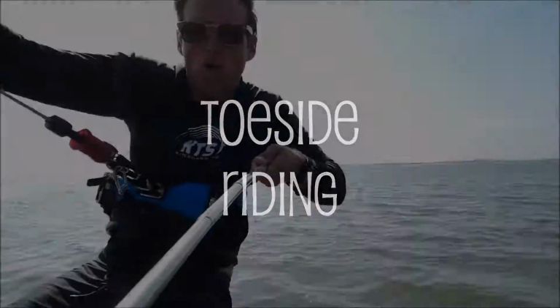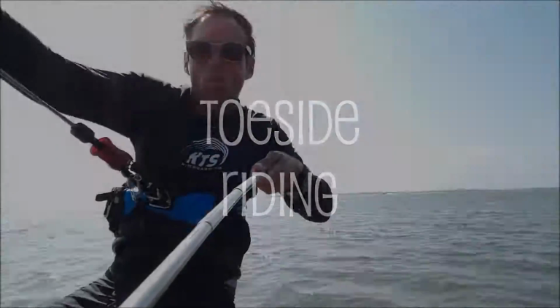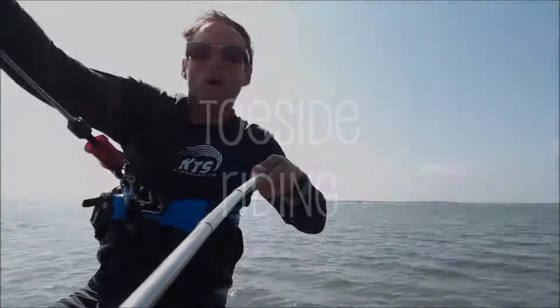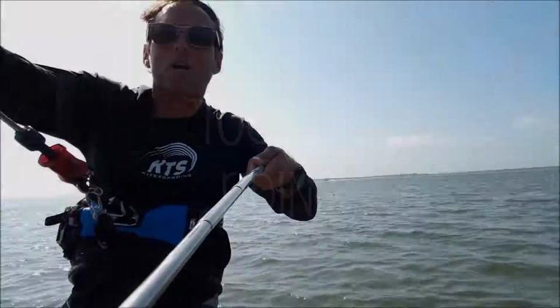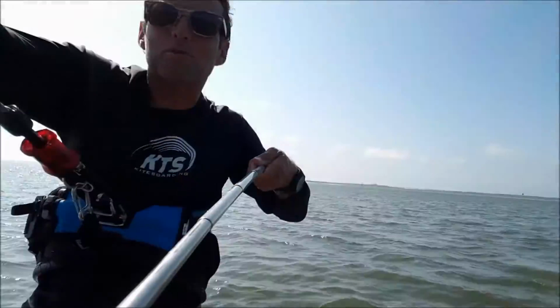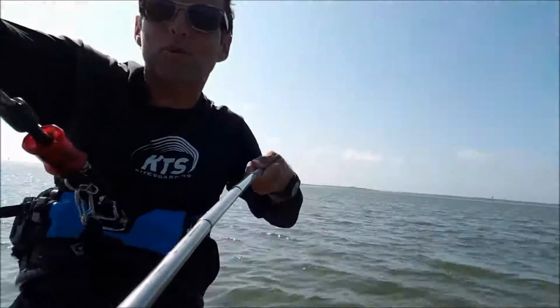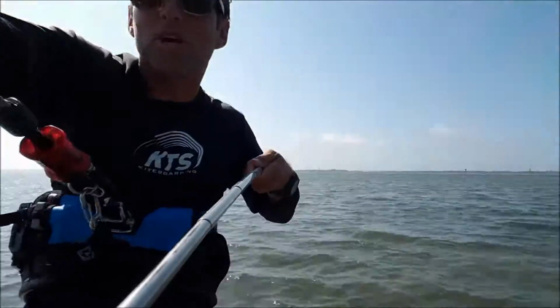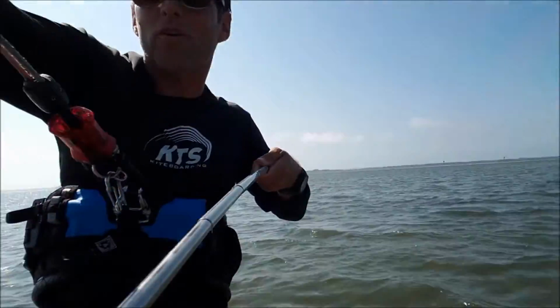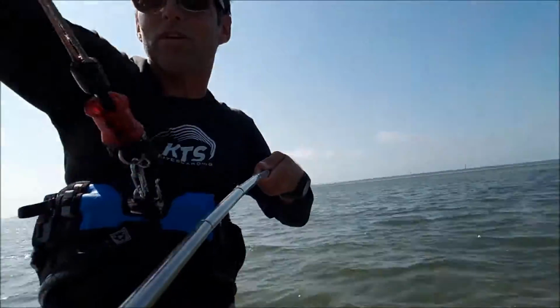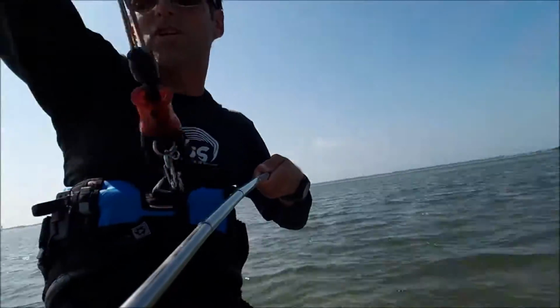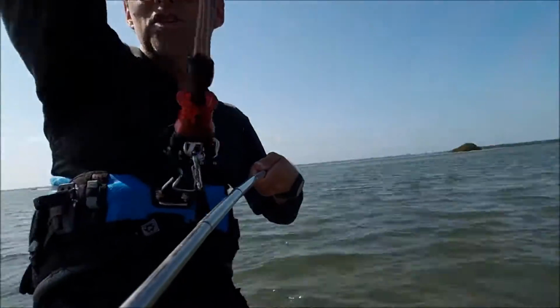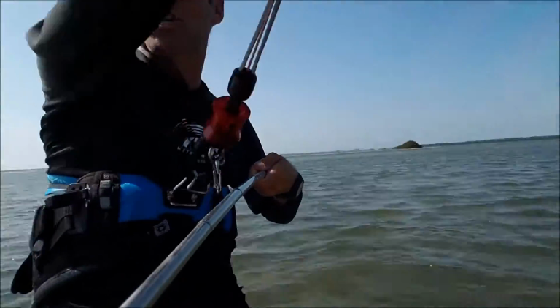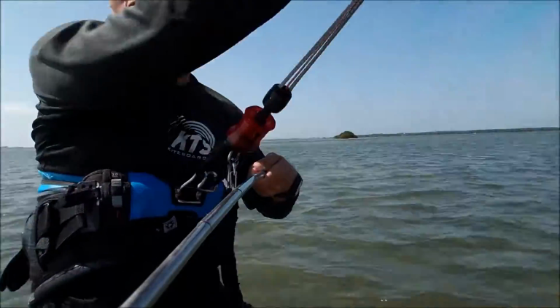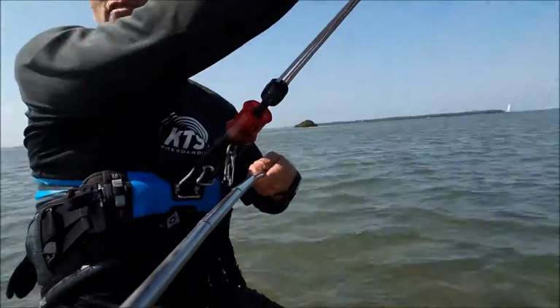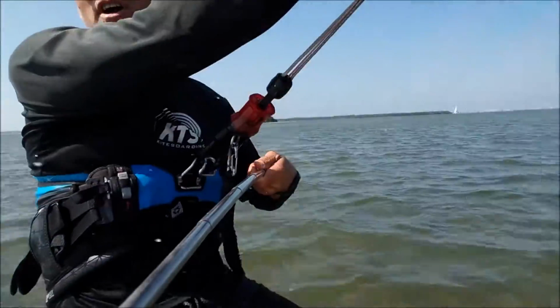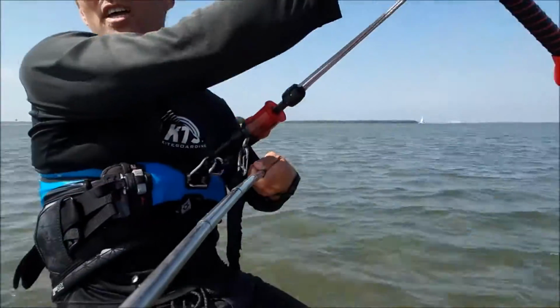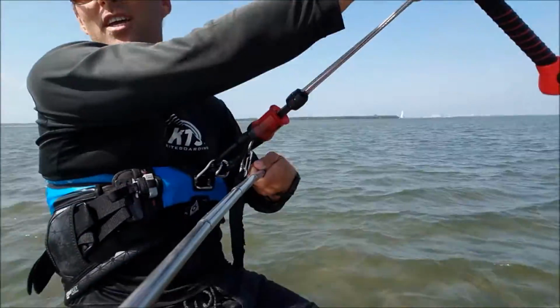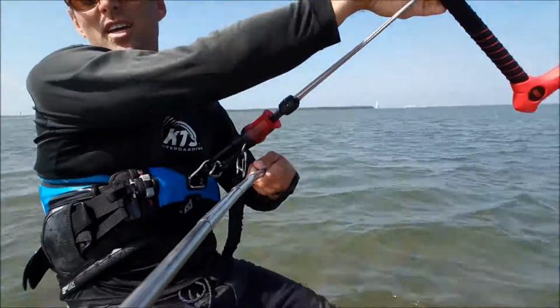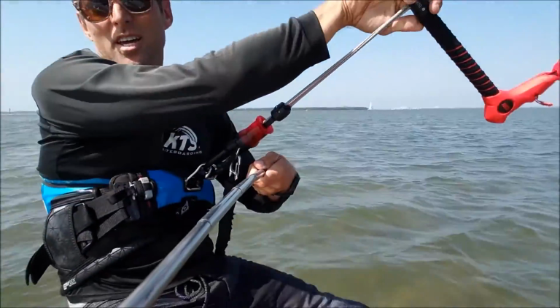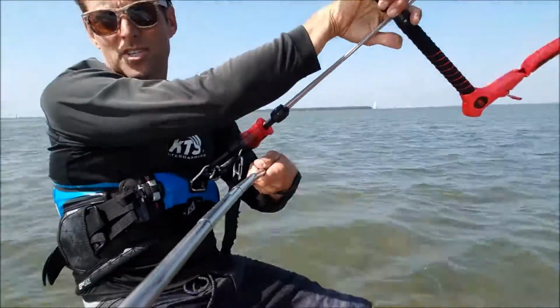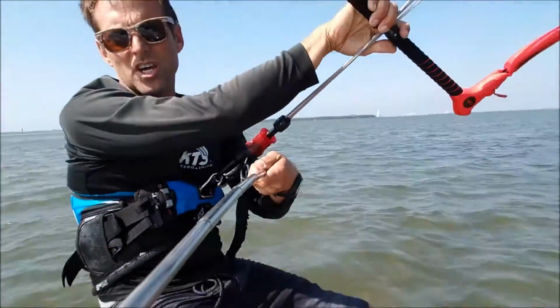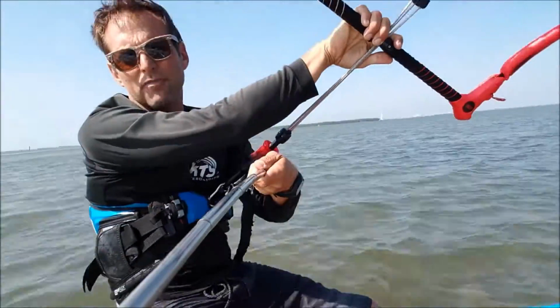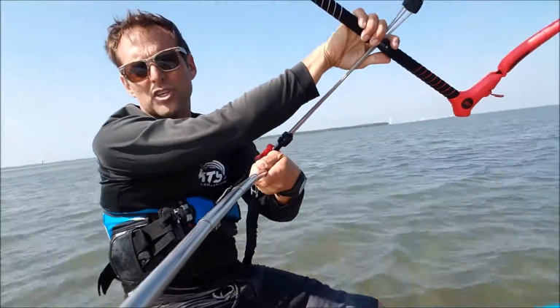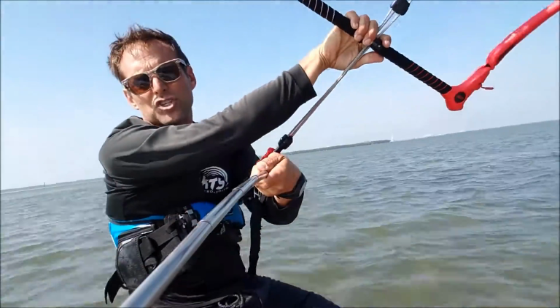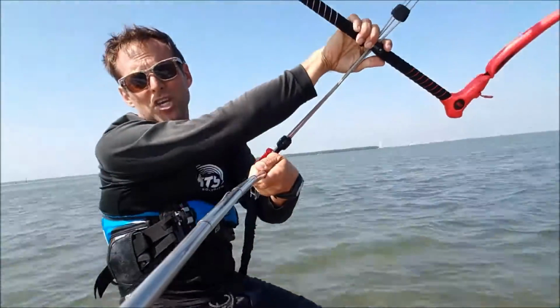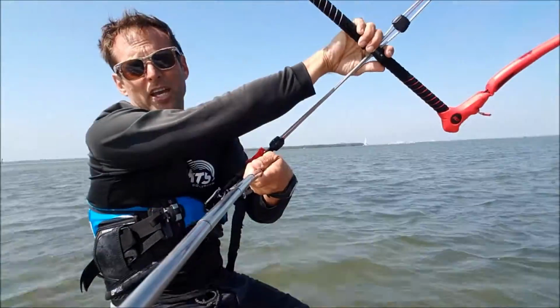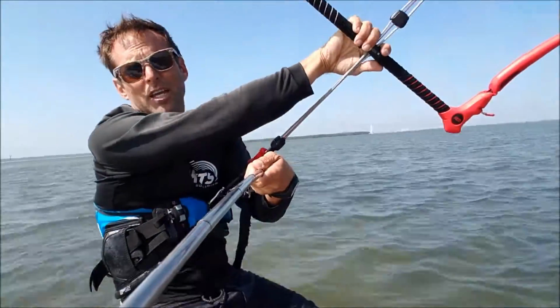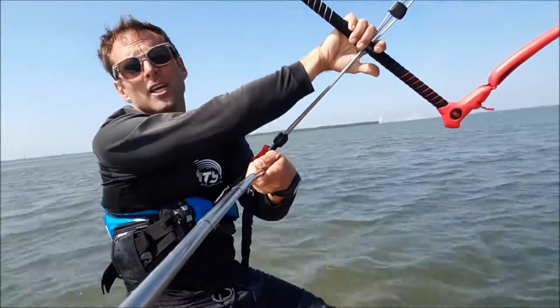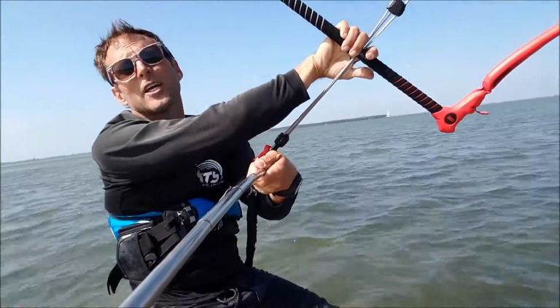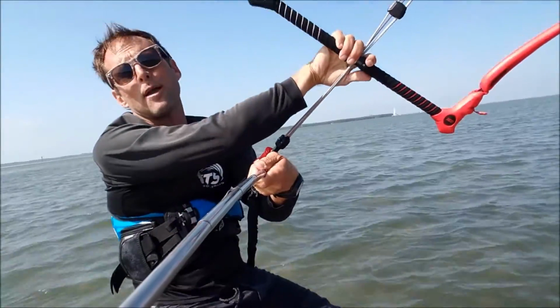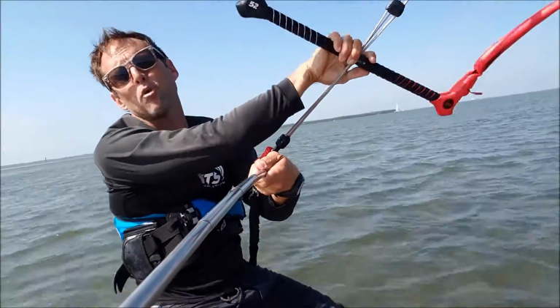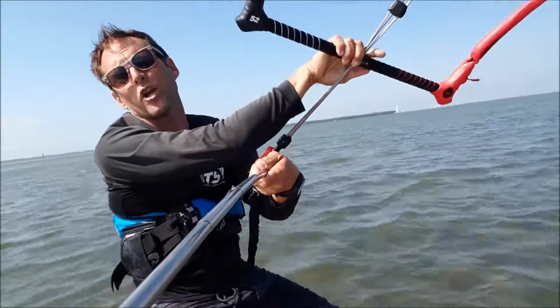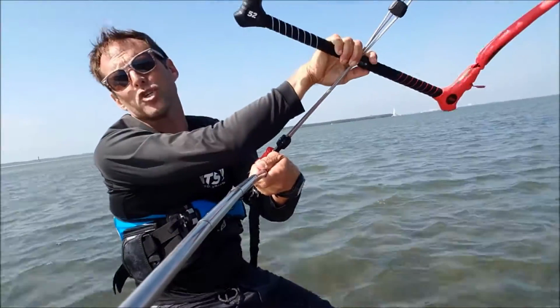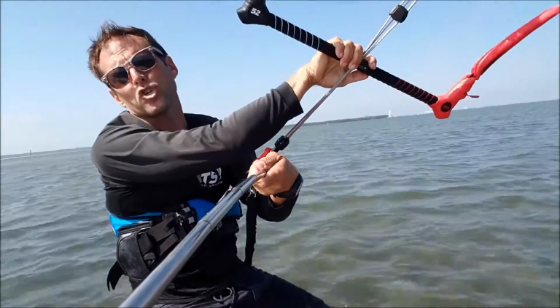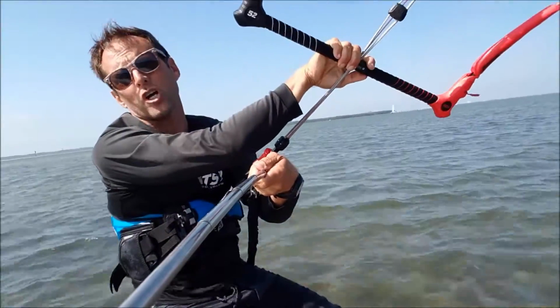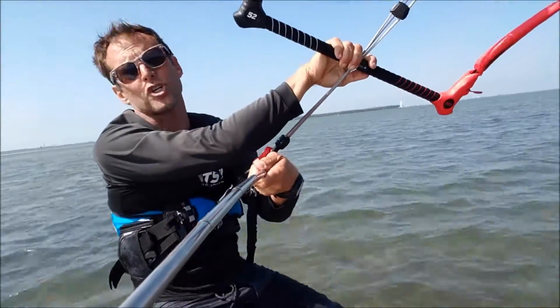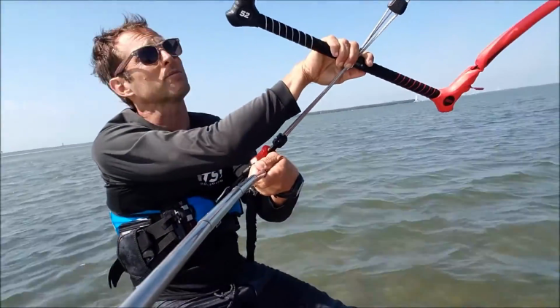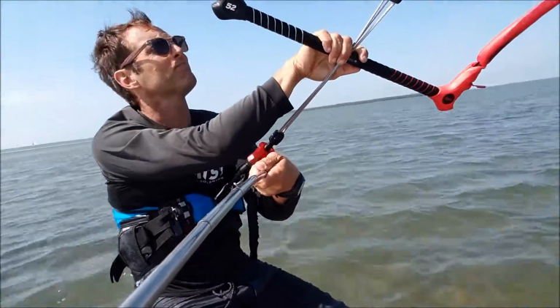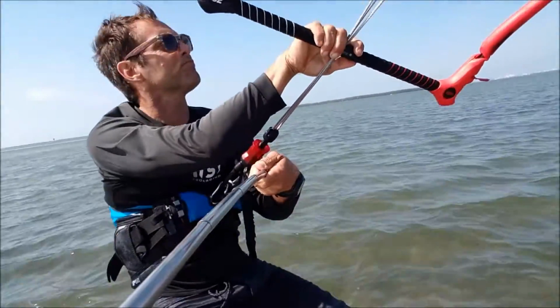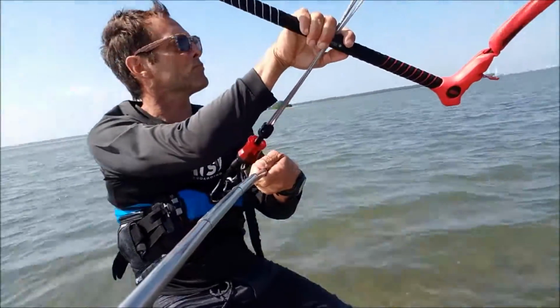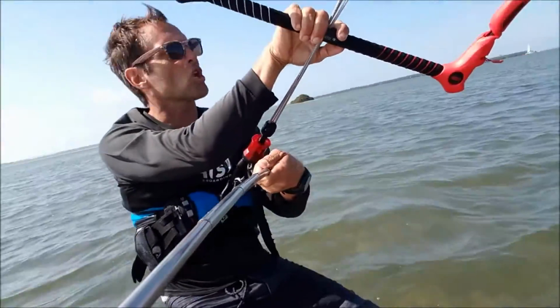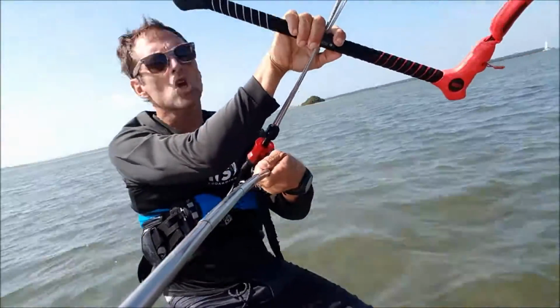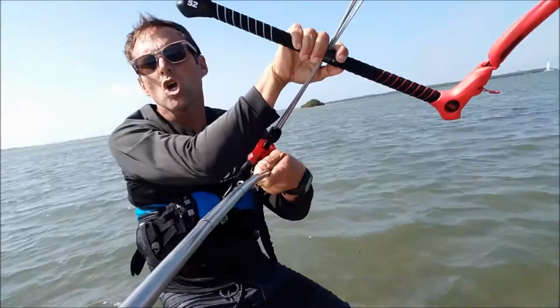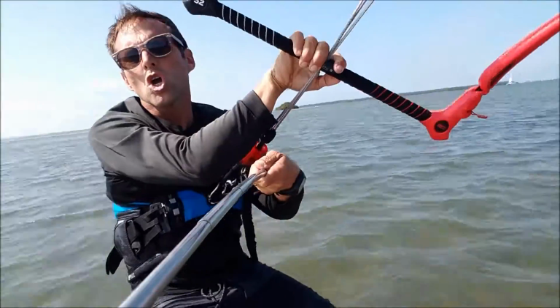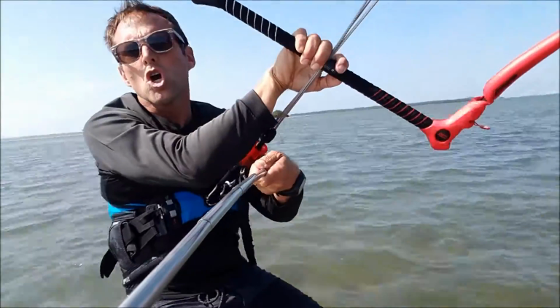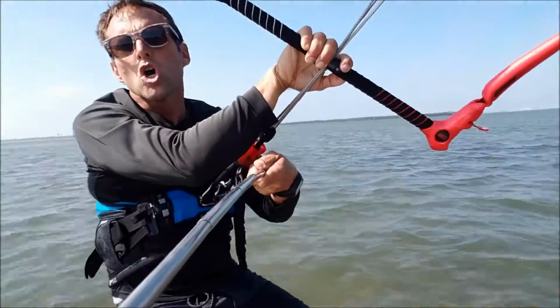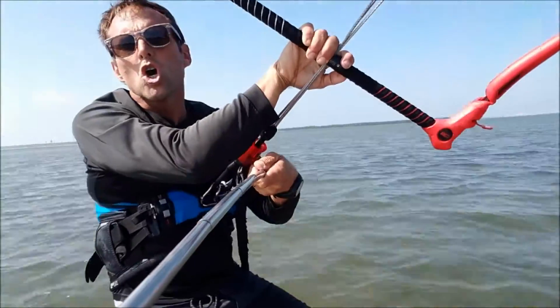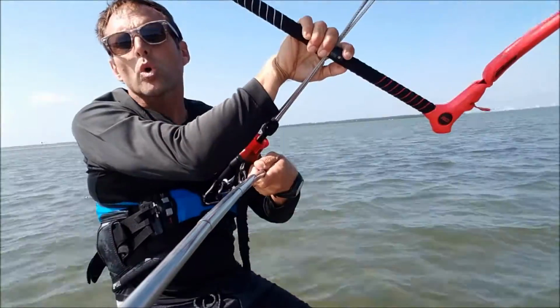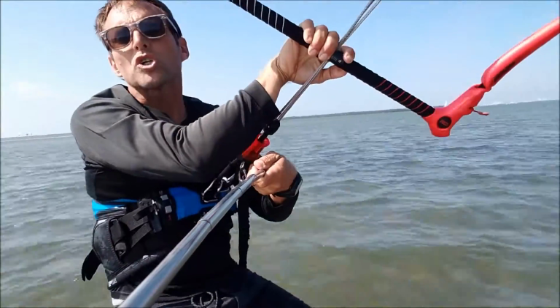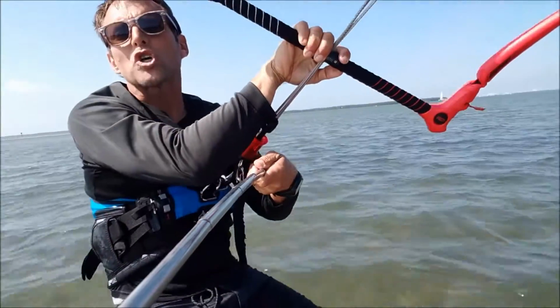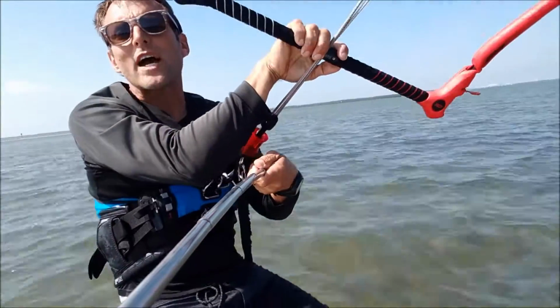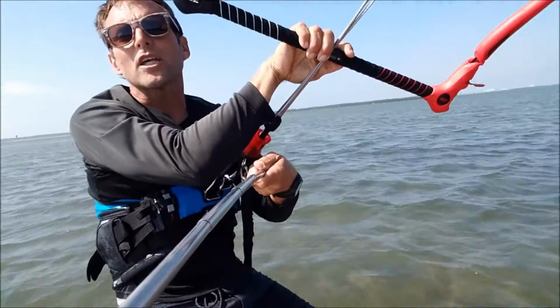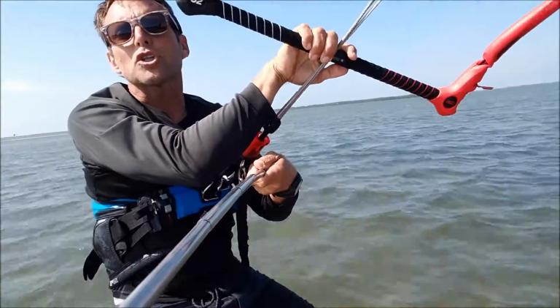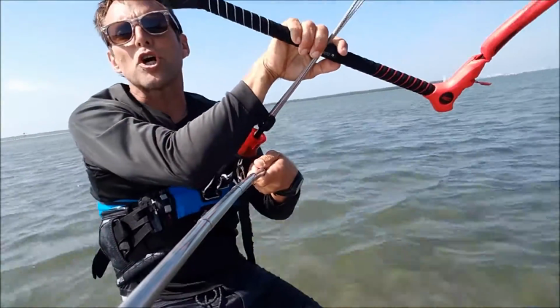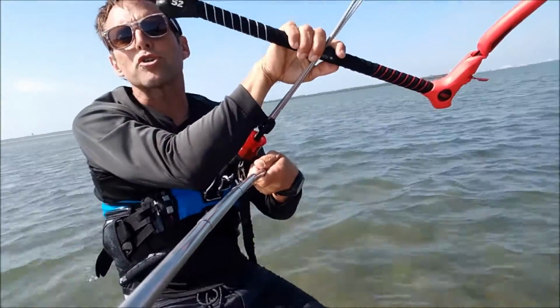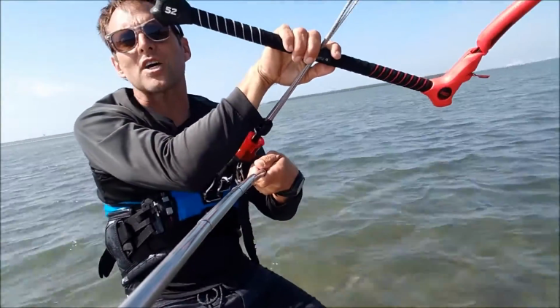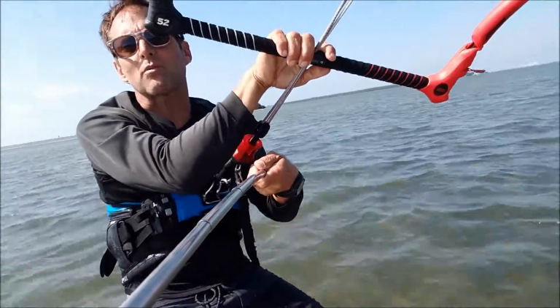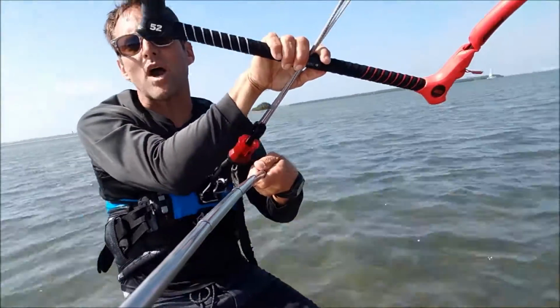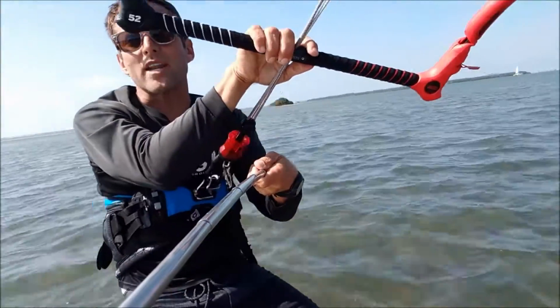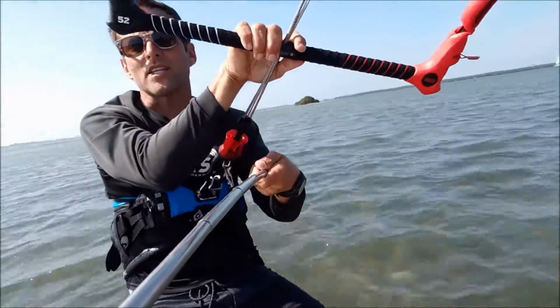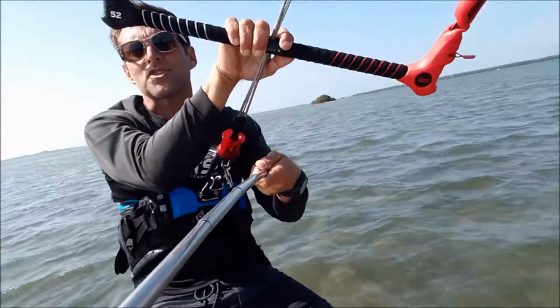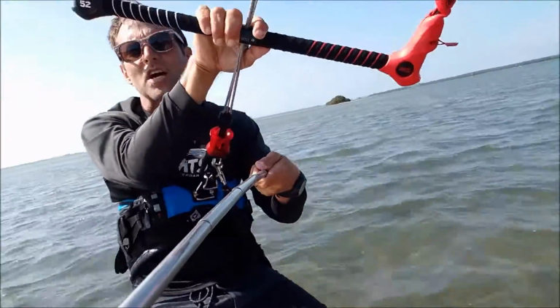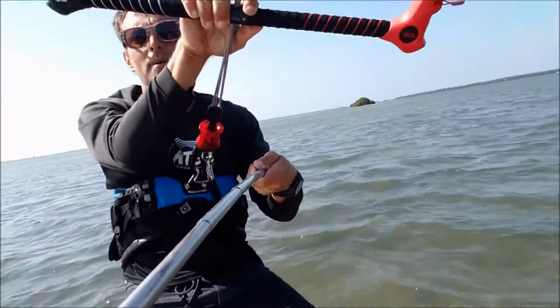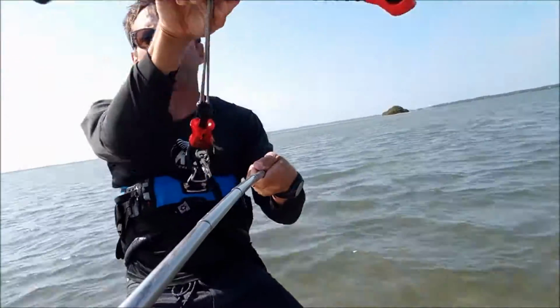Welcome to another edition of the Selfie Stick Kiteboard Instructions. We're going to try a little toeside riding this time.